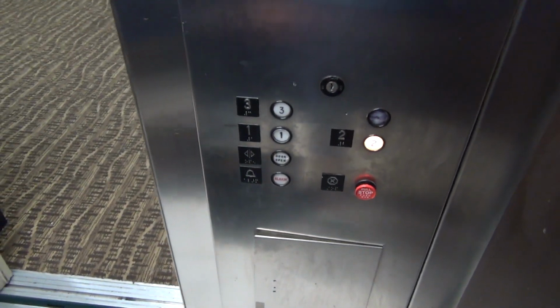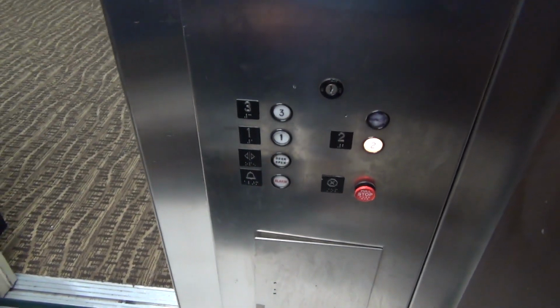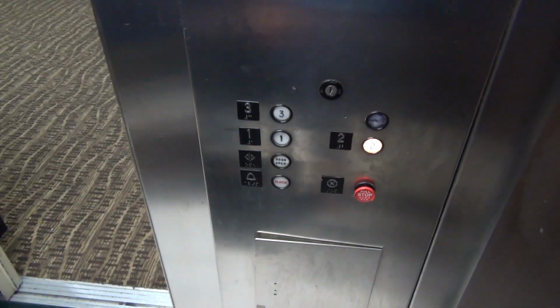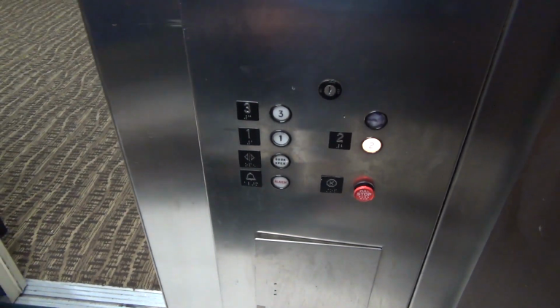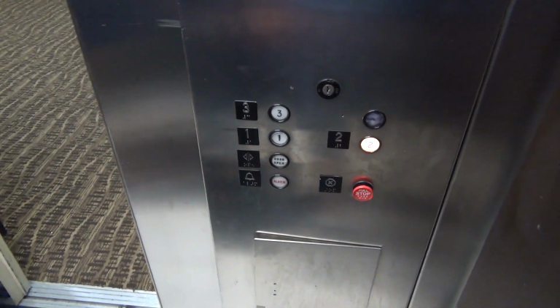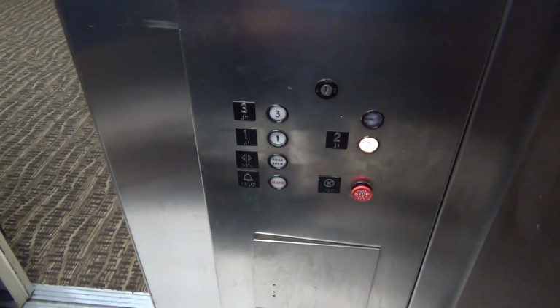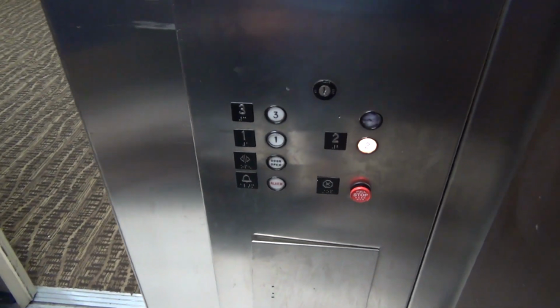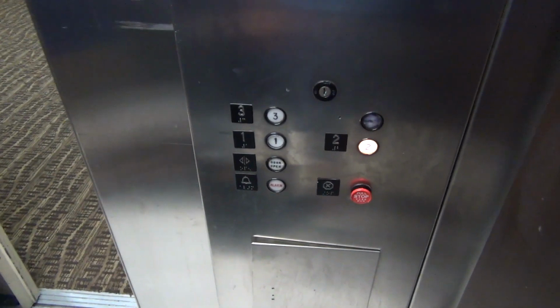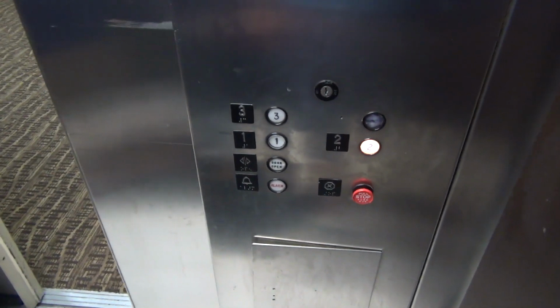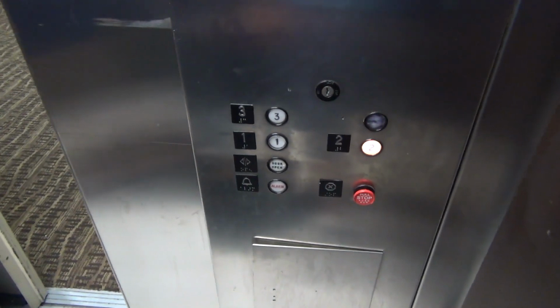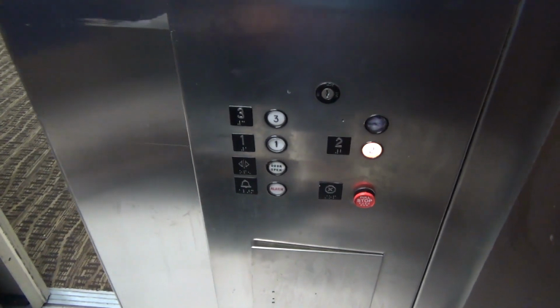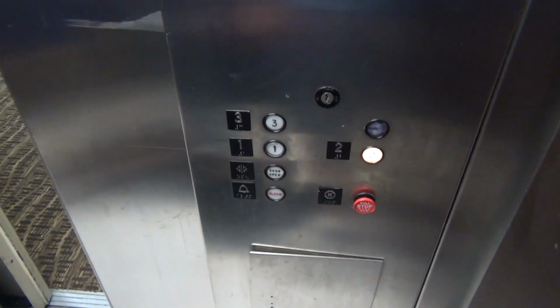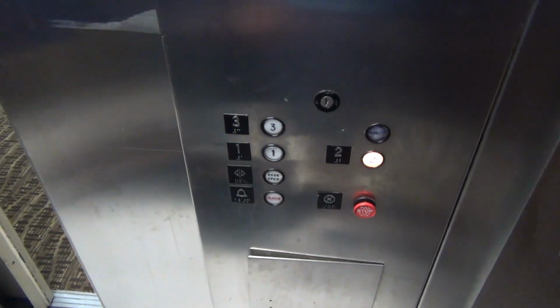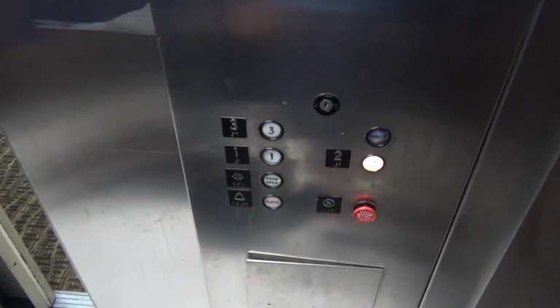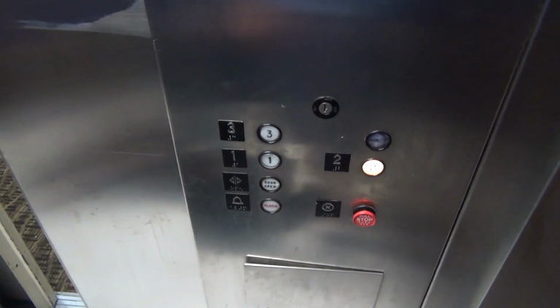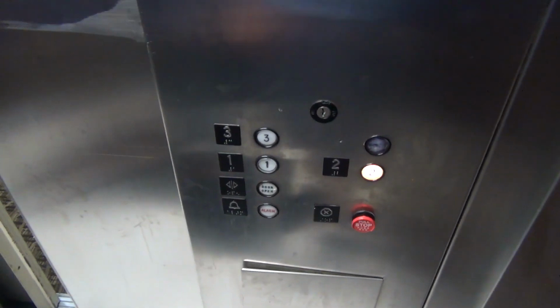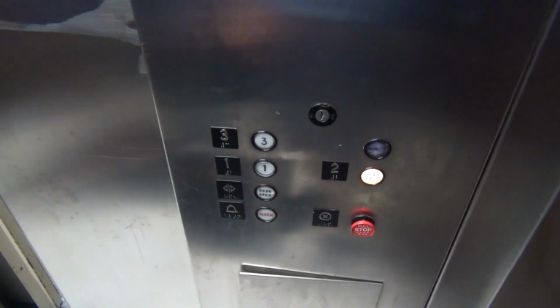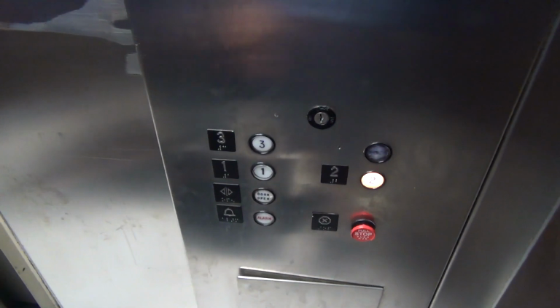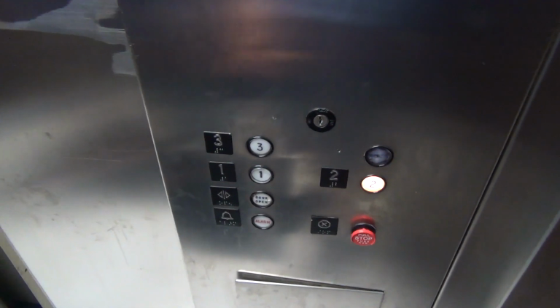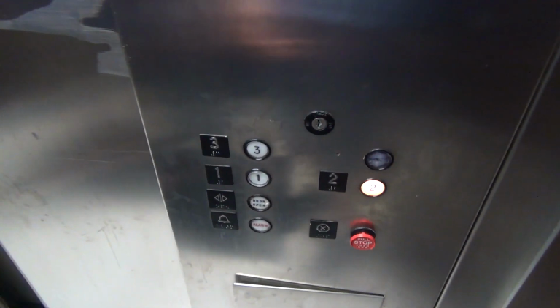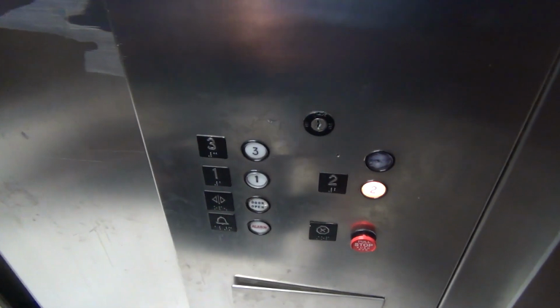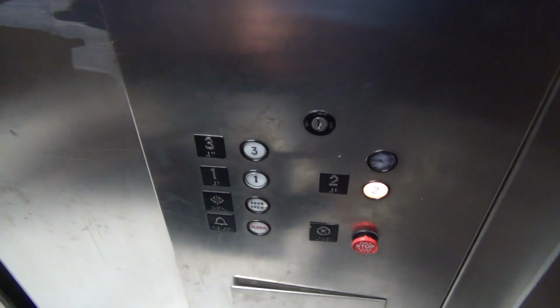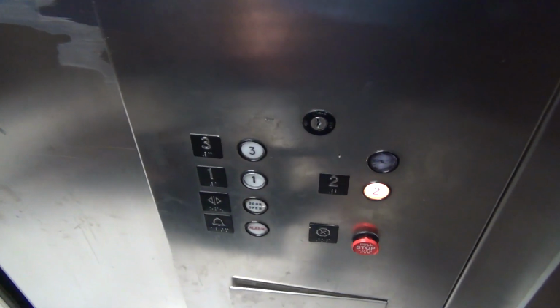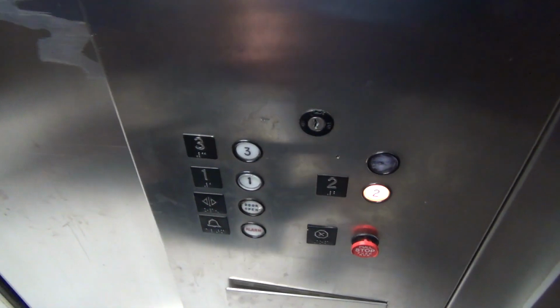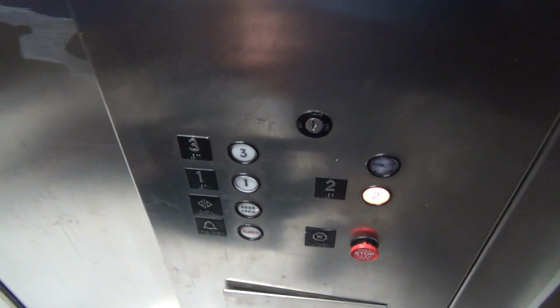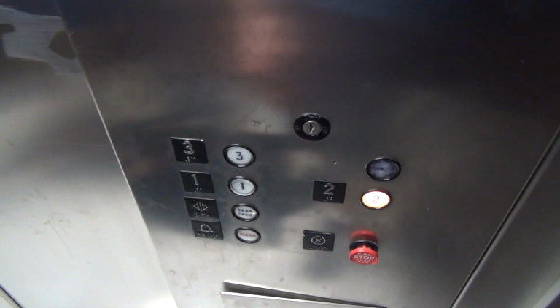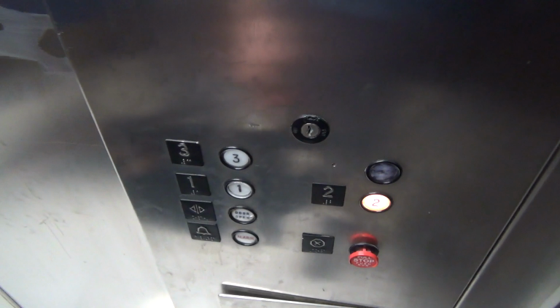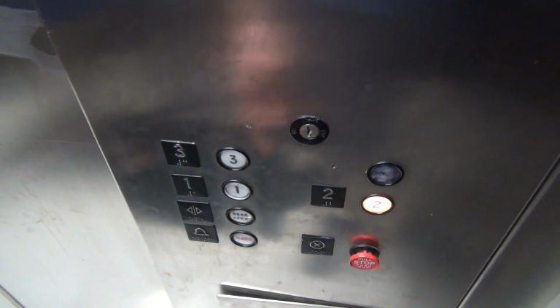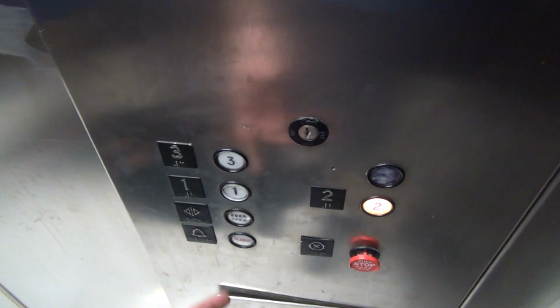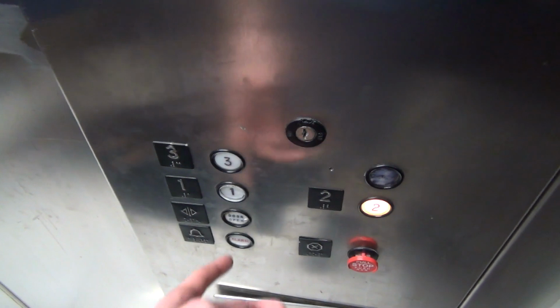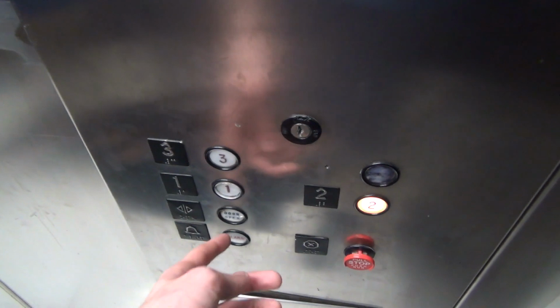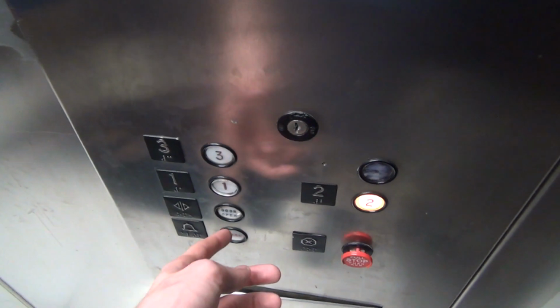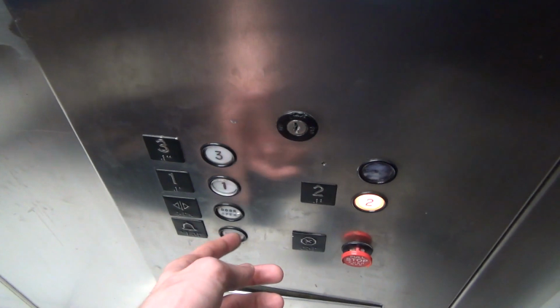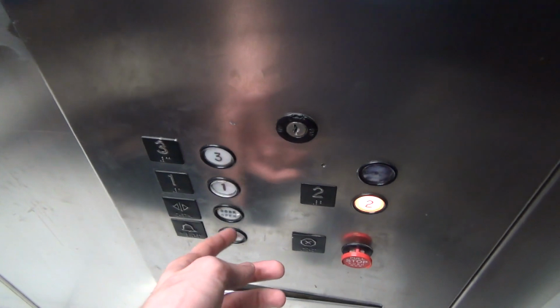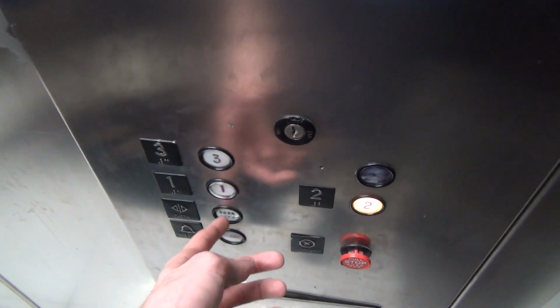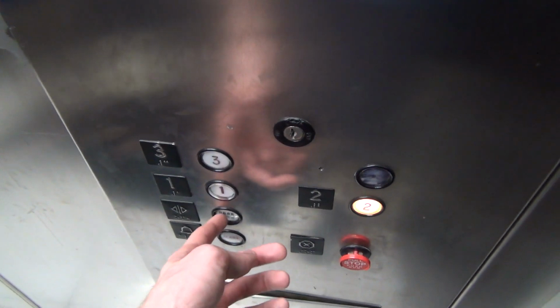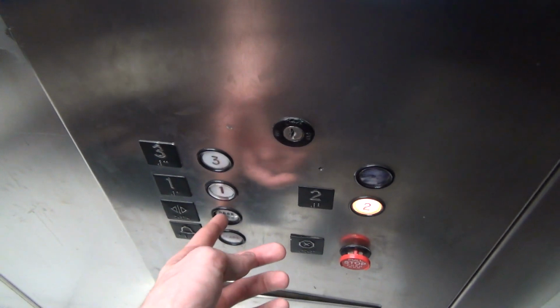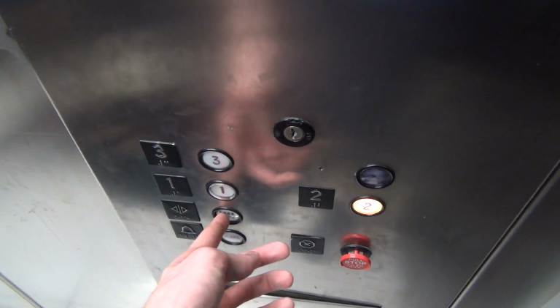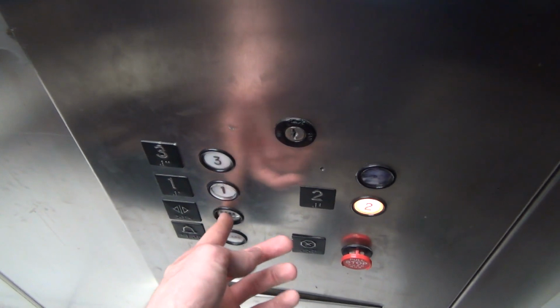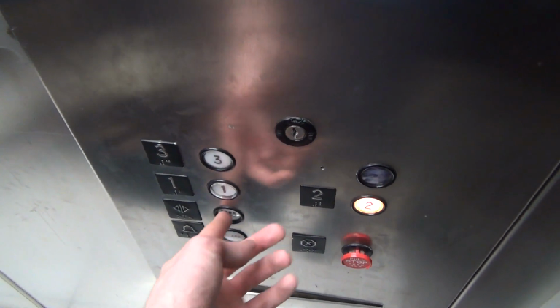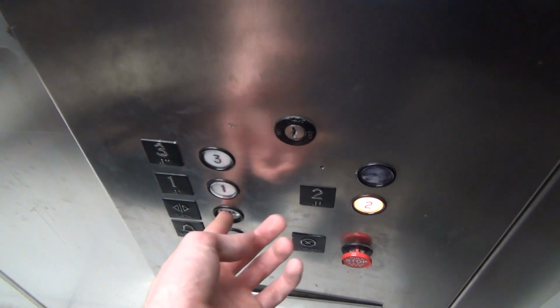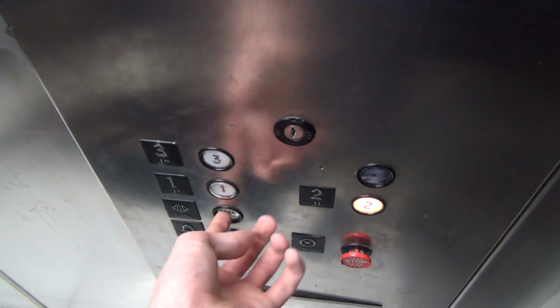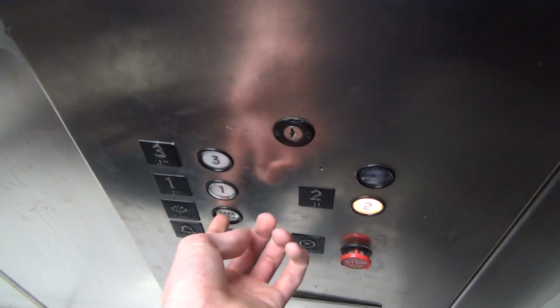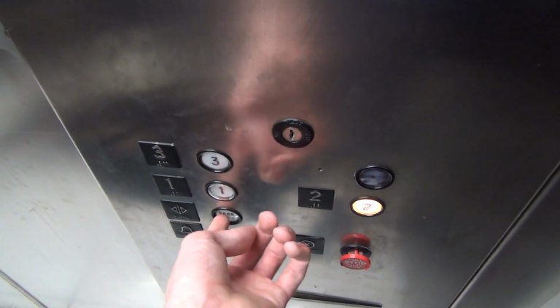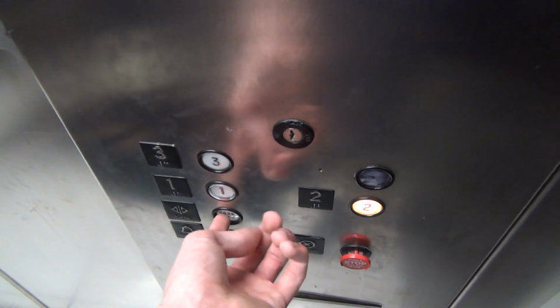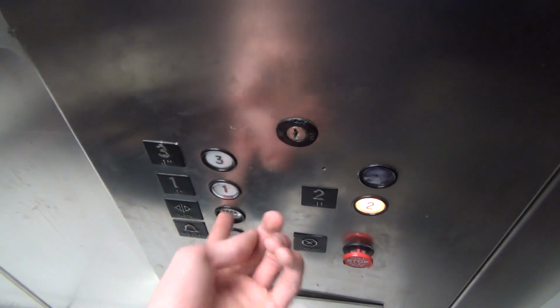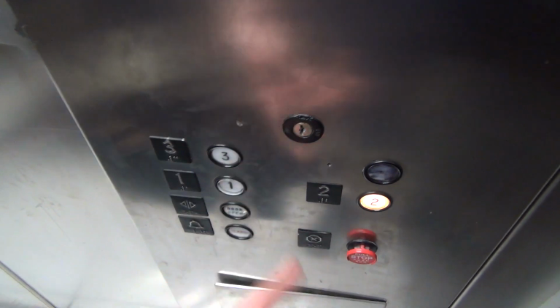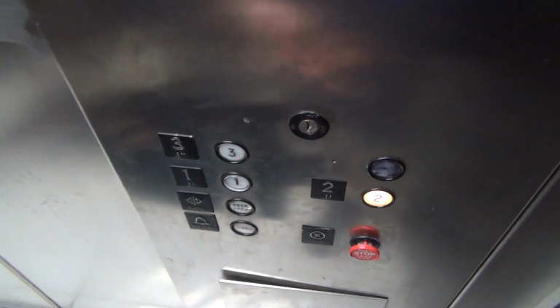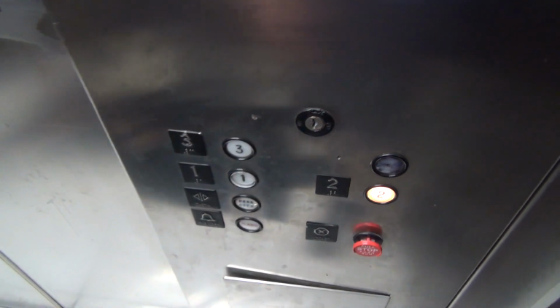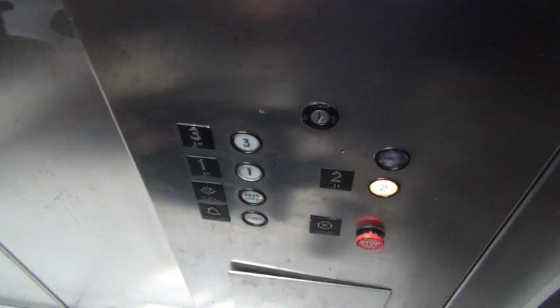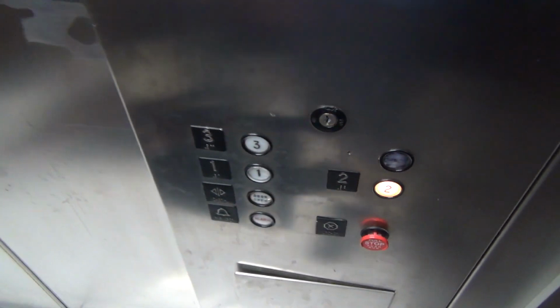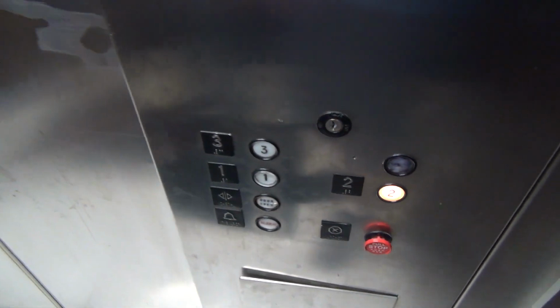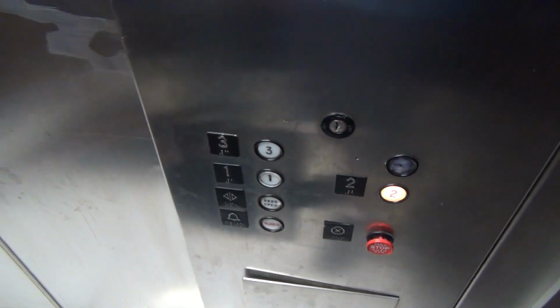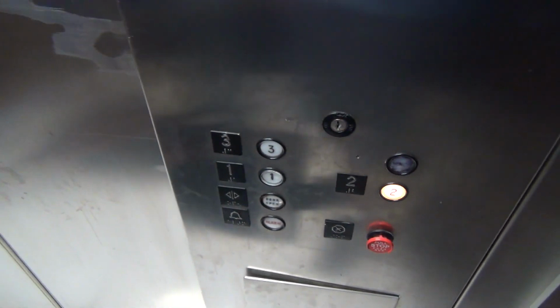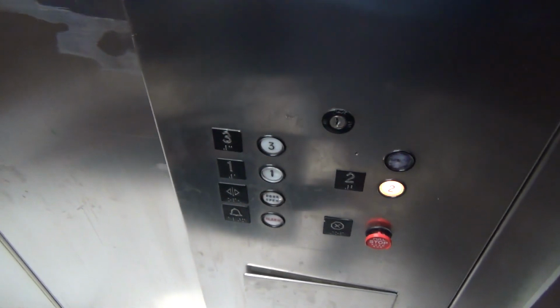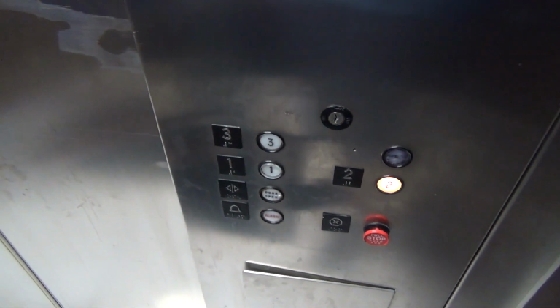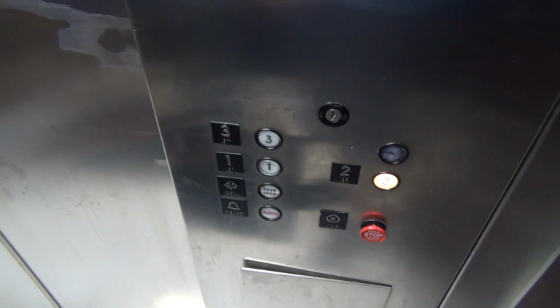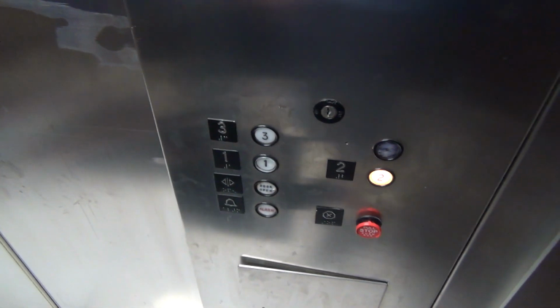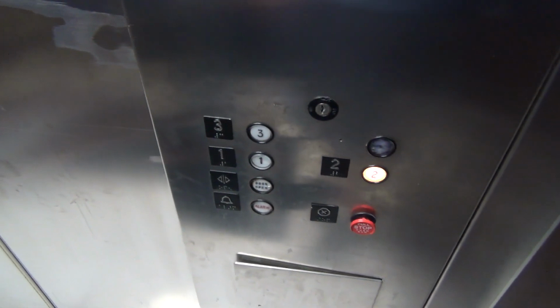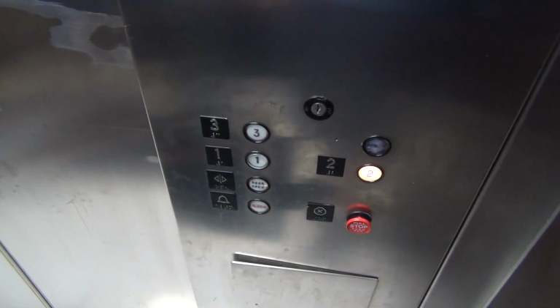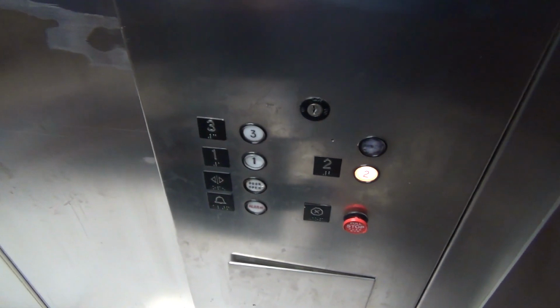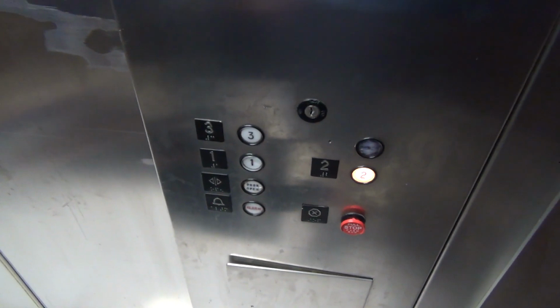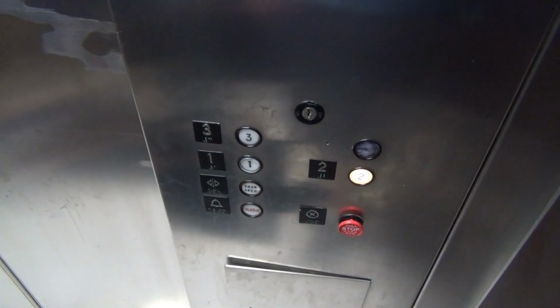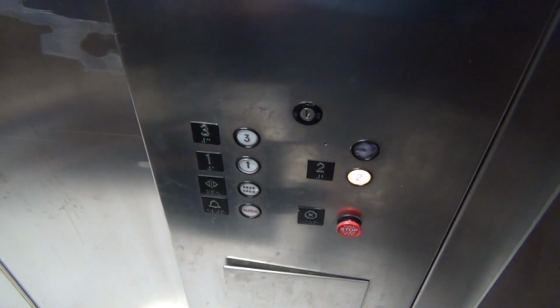Wait, what about the door open? That's original. I'll check it. That's original.